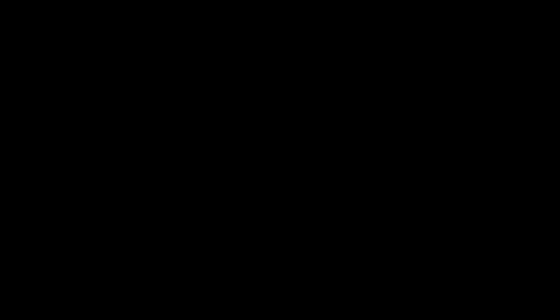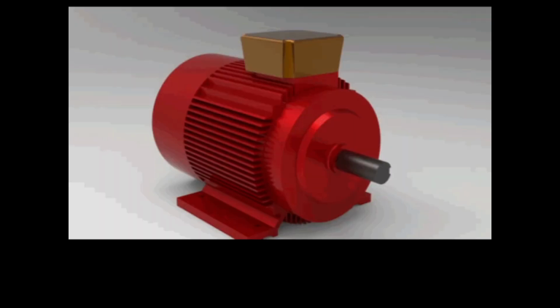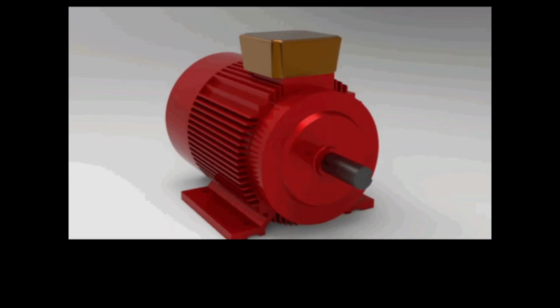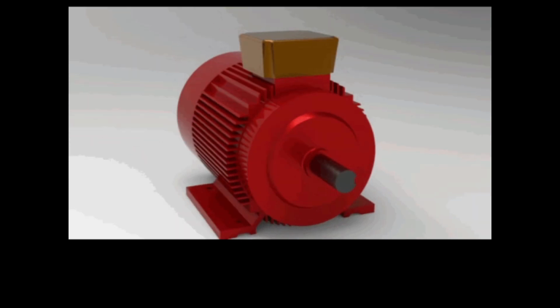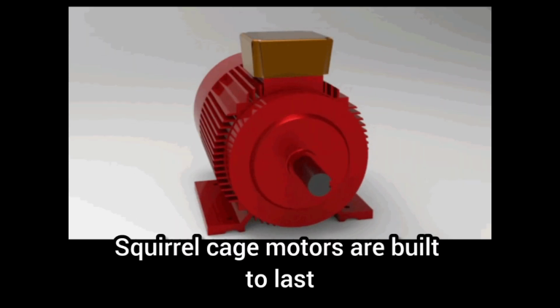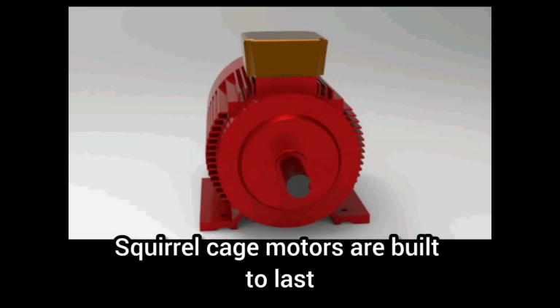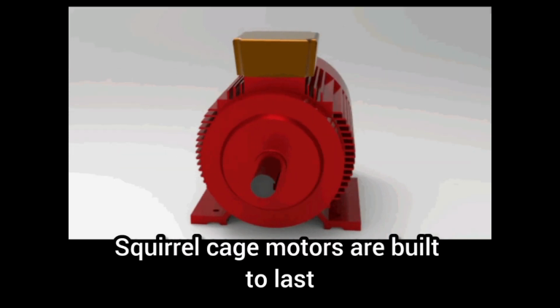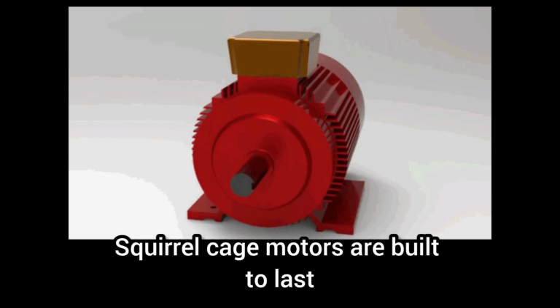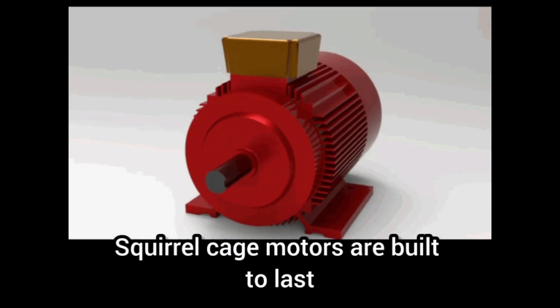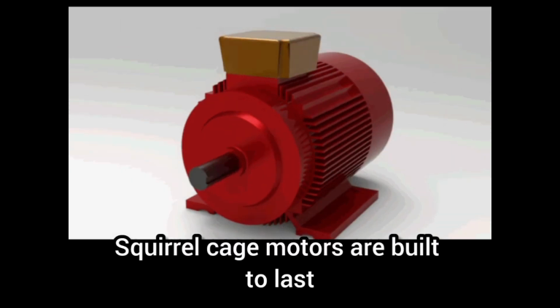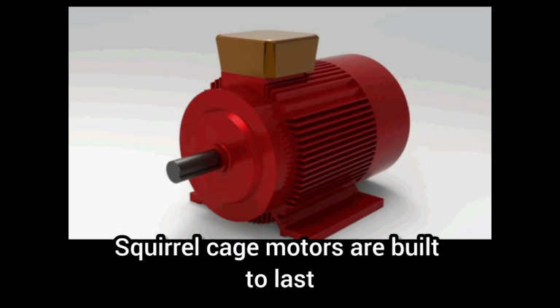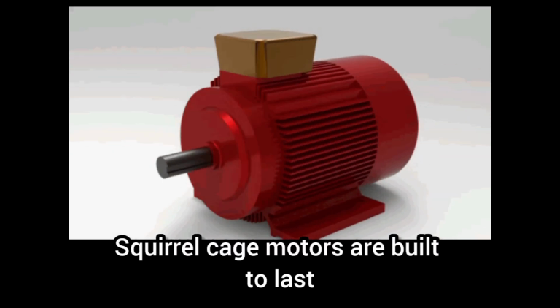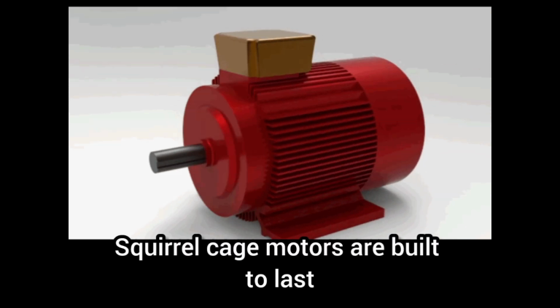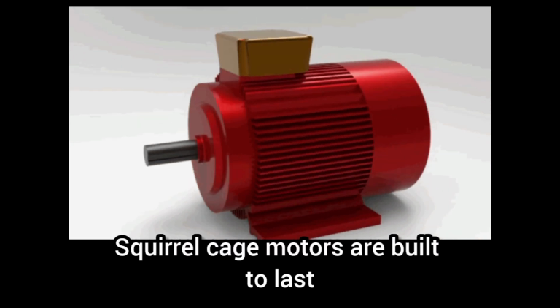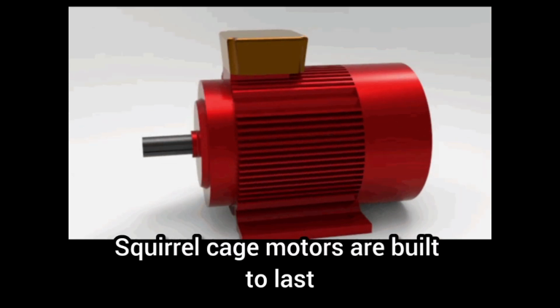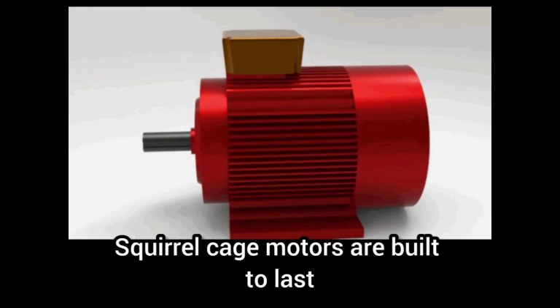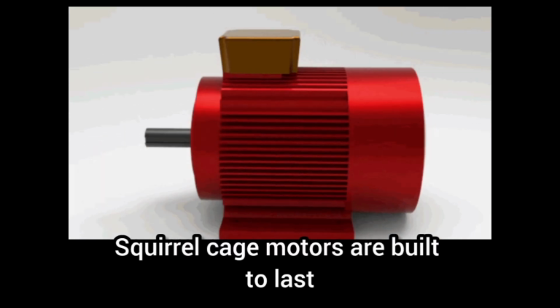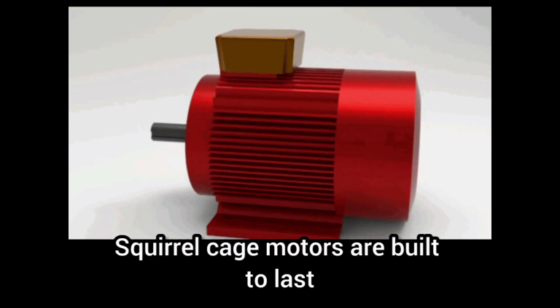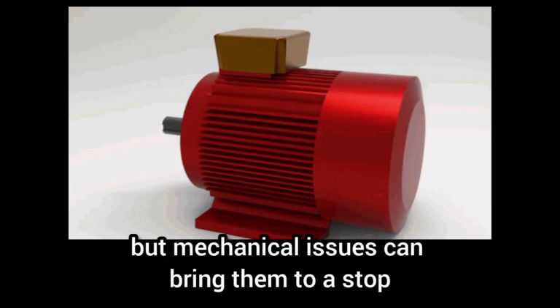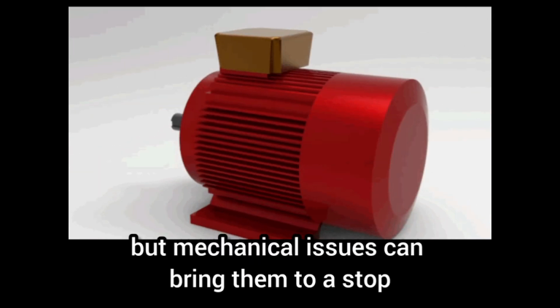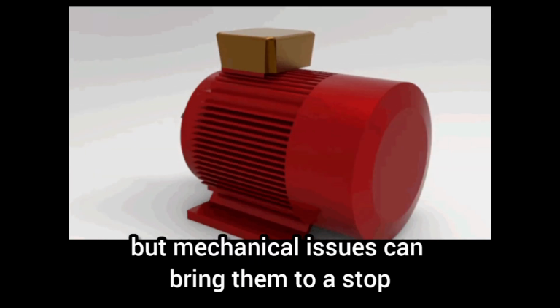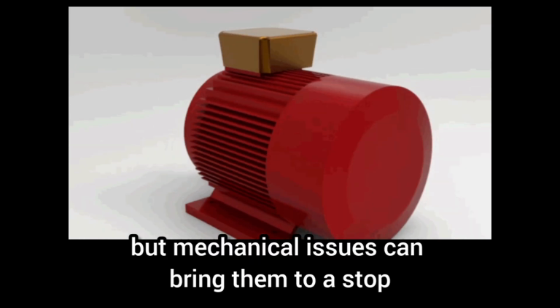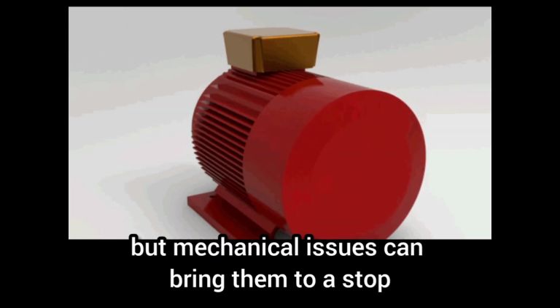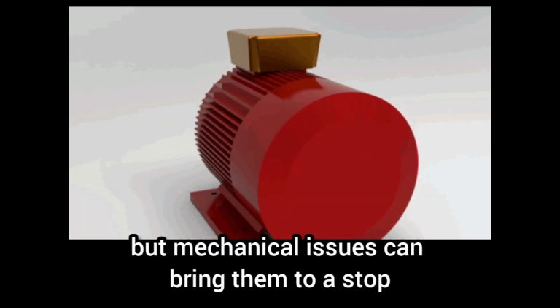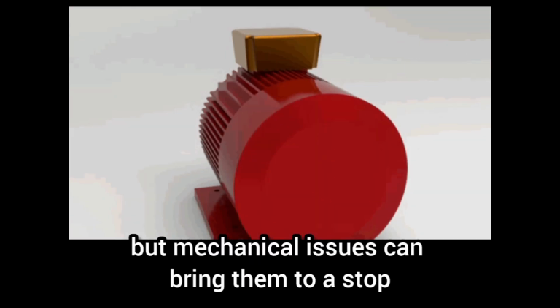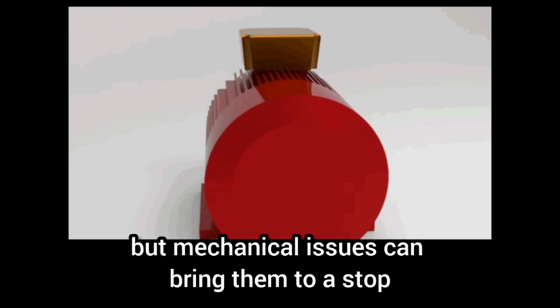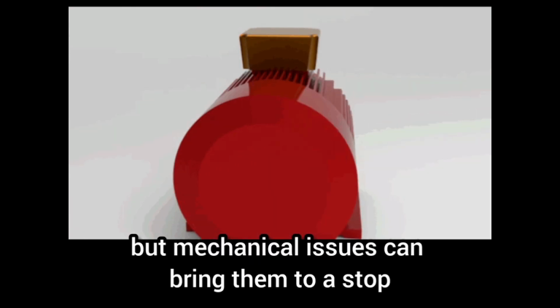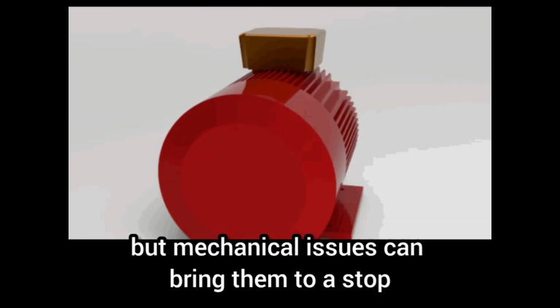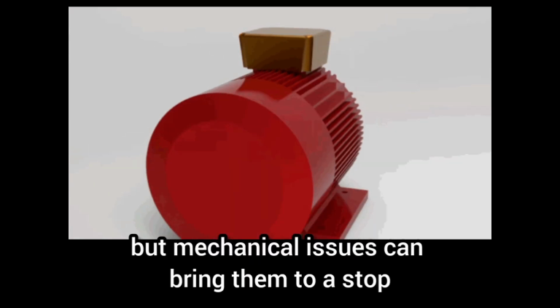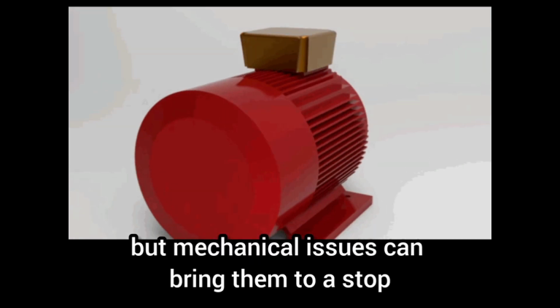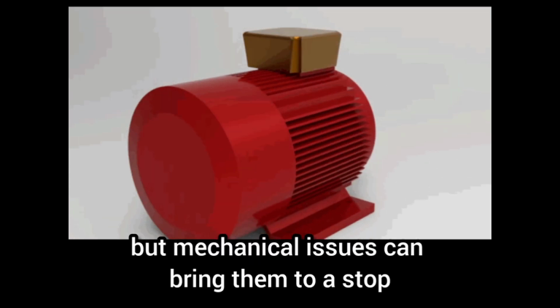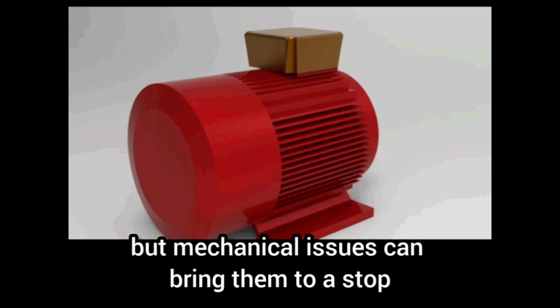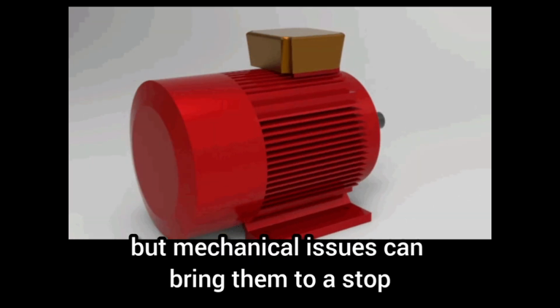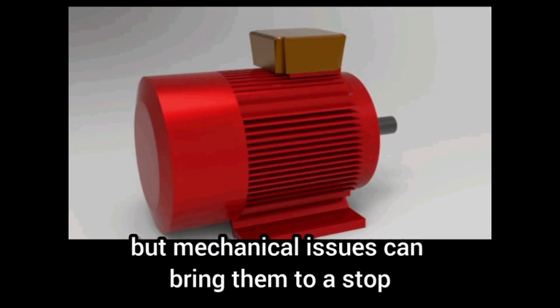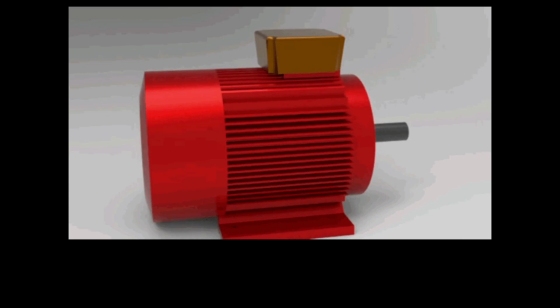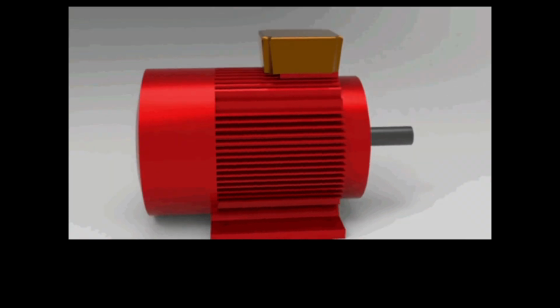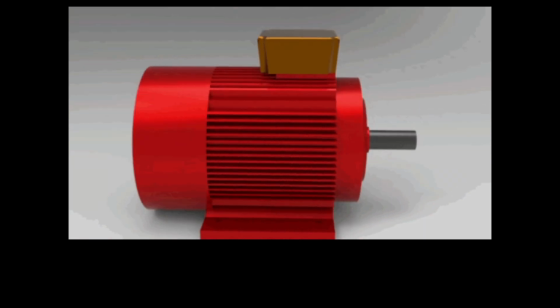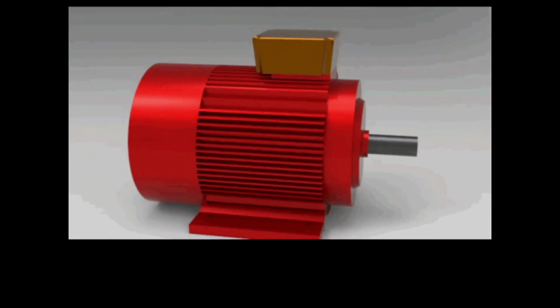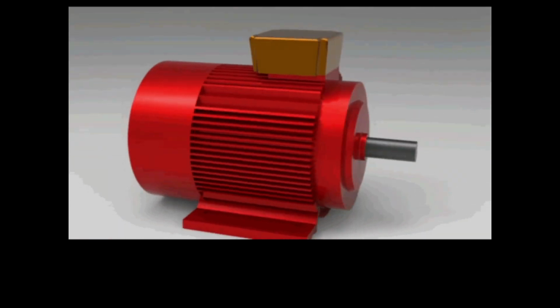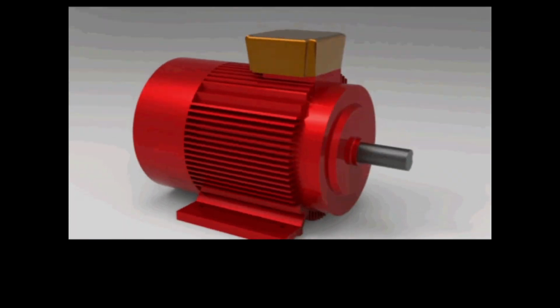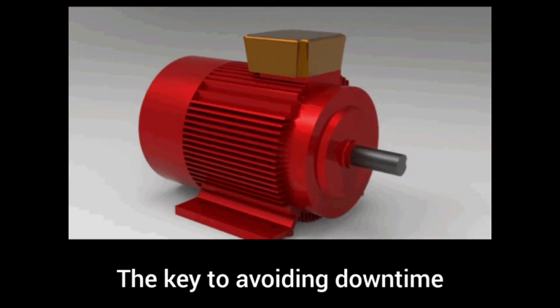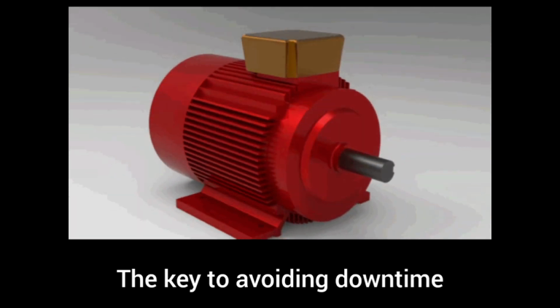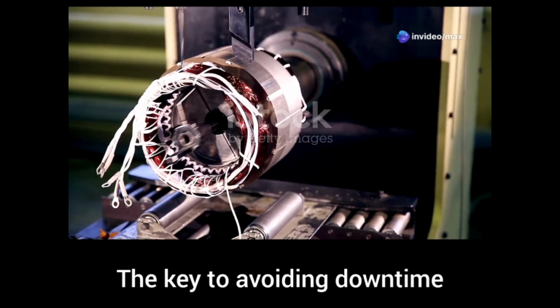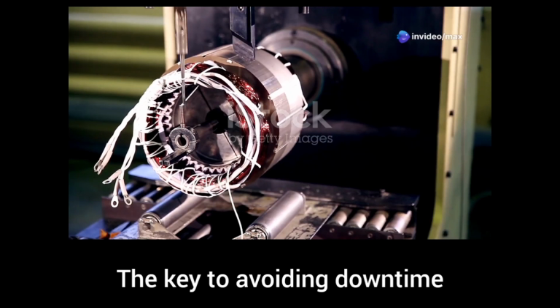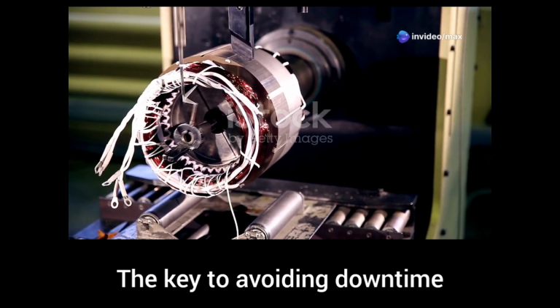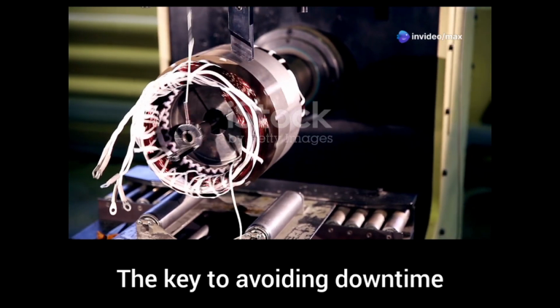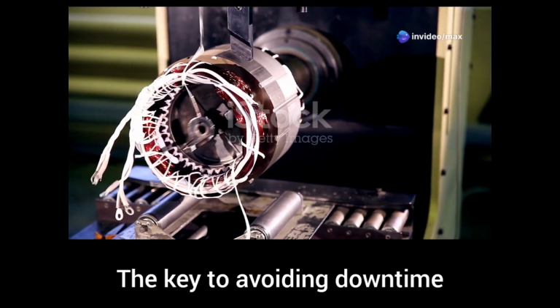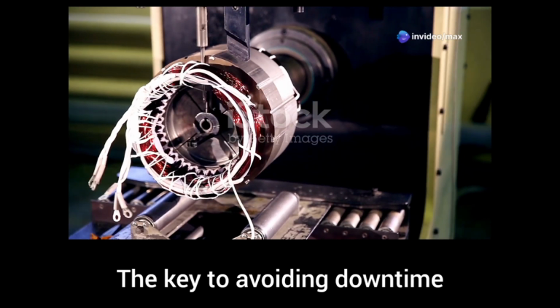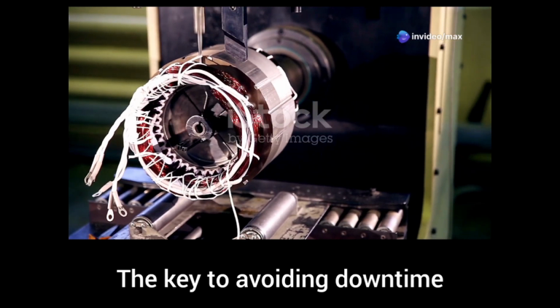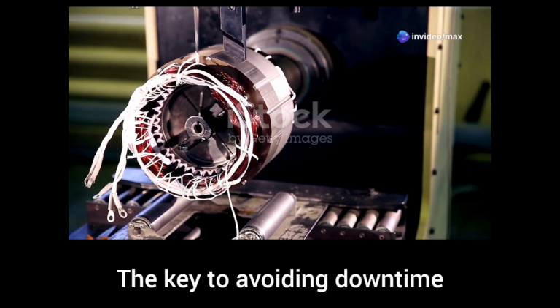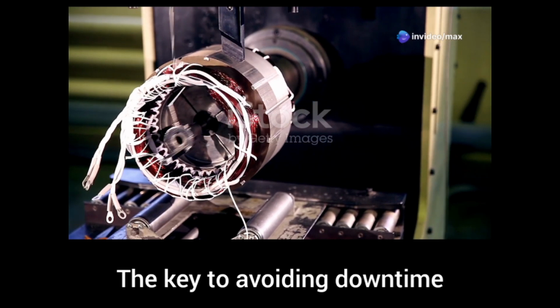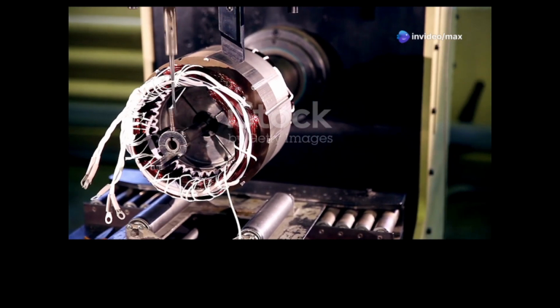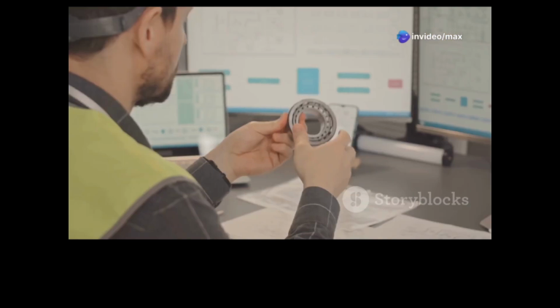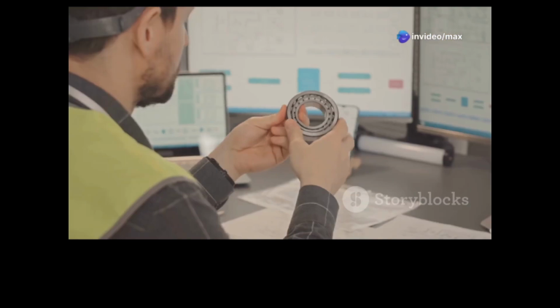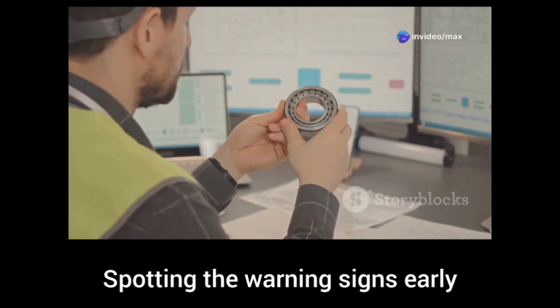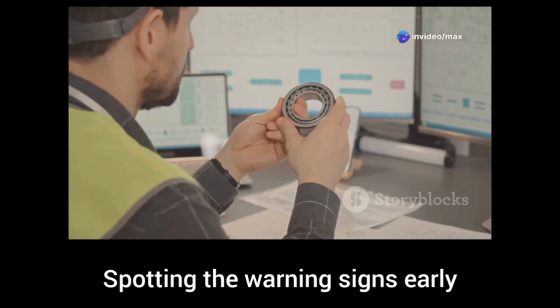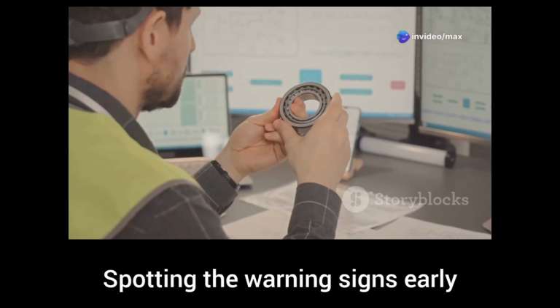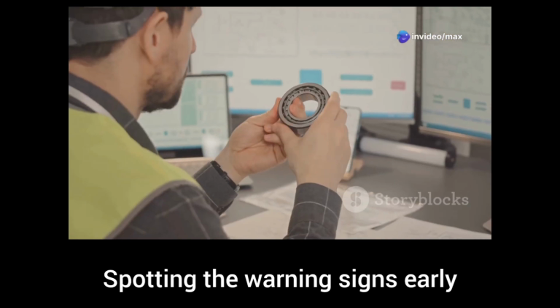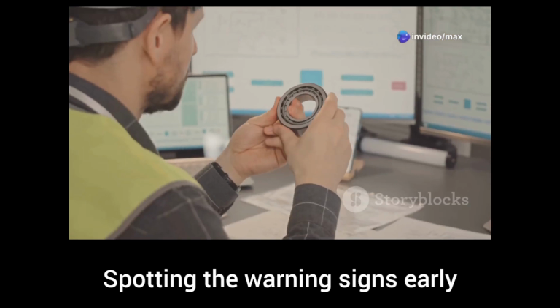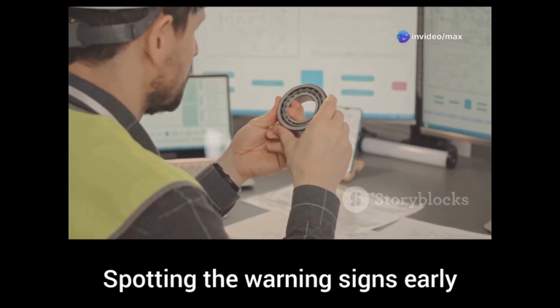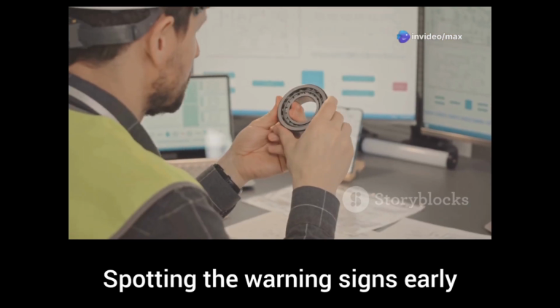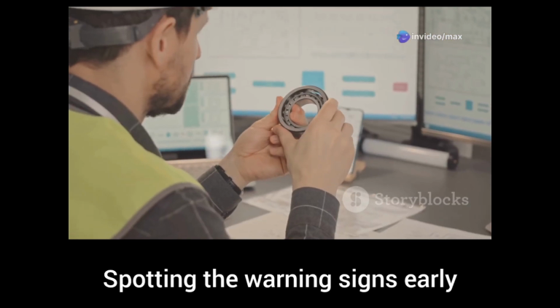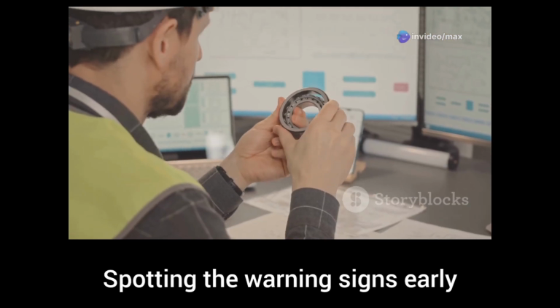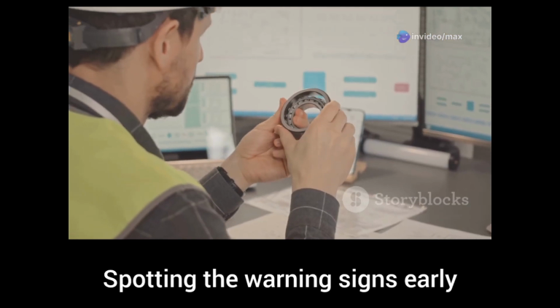Squirrel cage motors are built to last, but mechanical issues can bring them to a stop. The key to avoiding downtime: spotting the warning signs early.